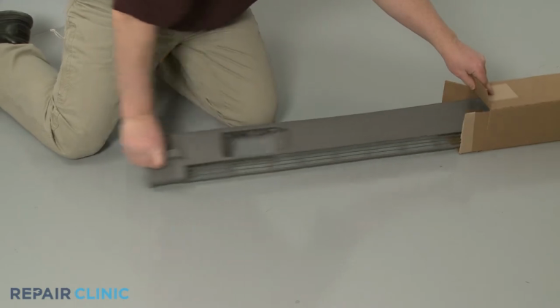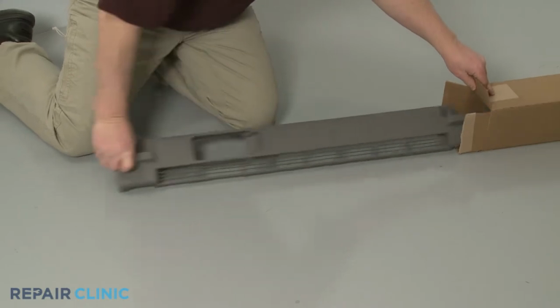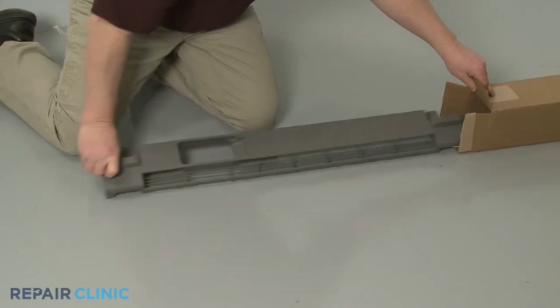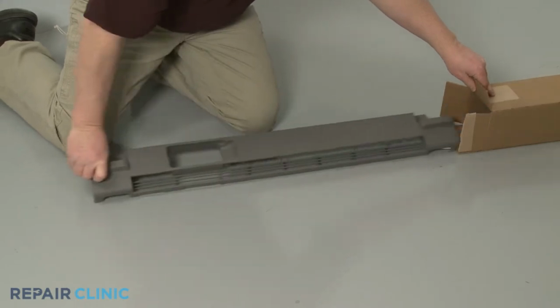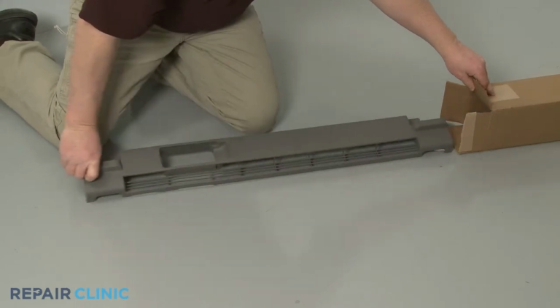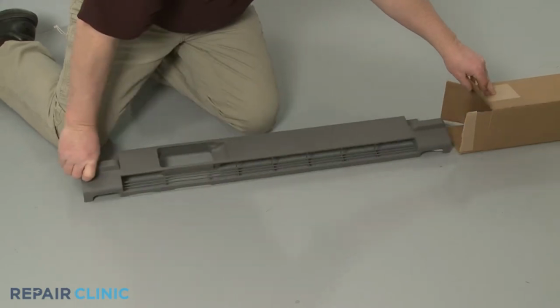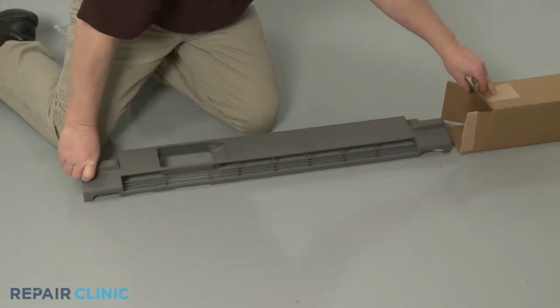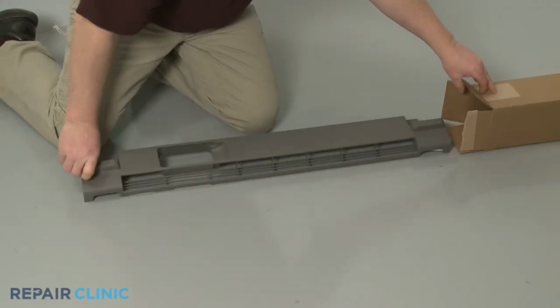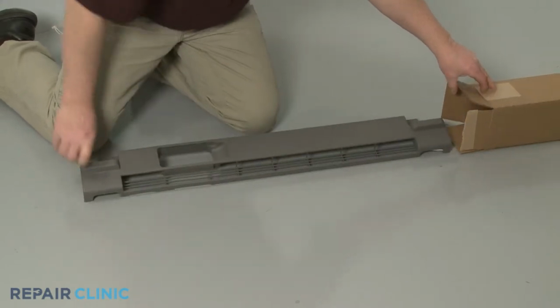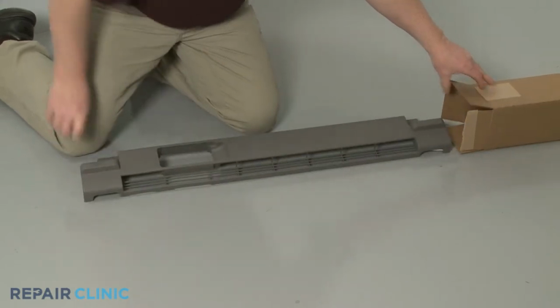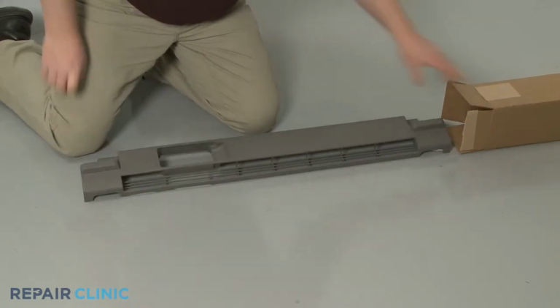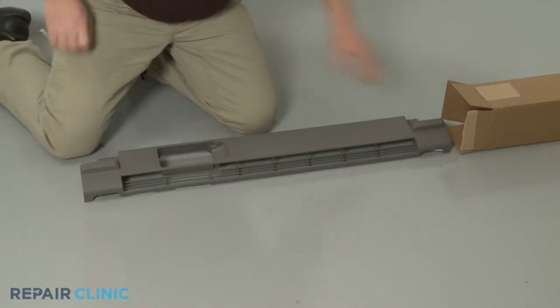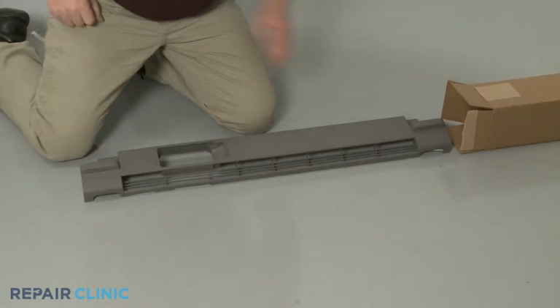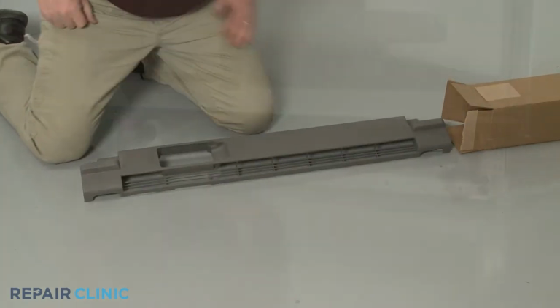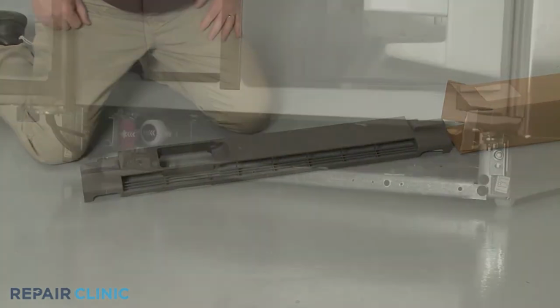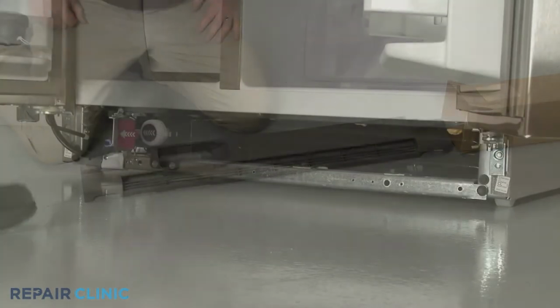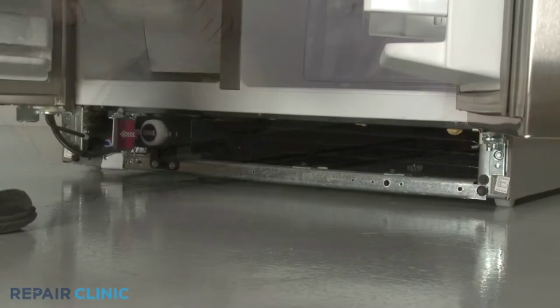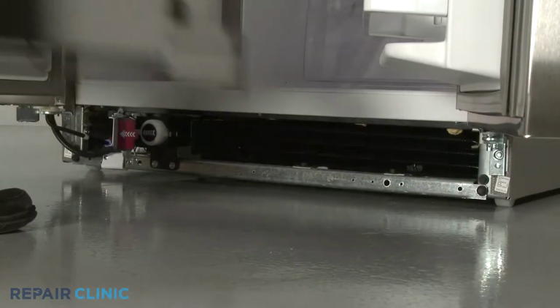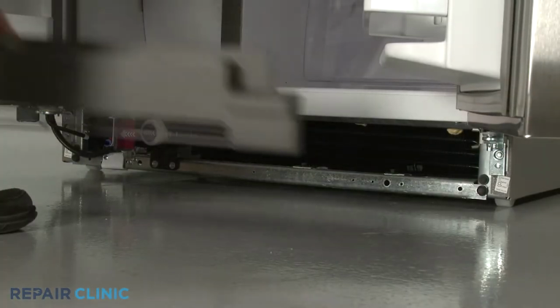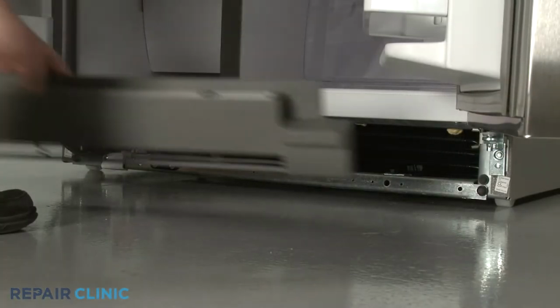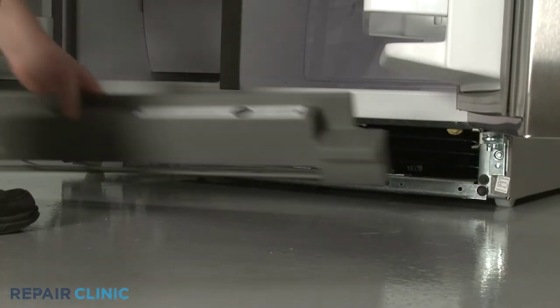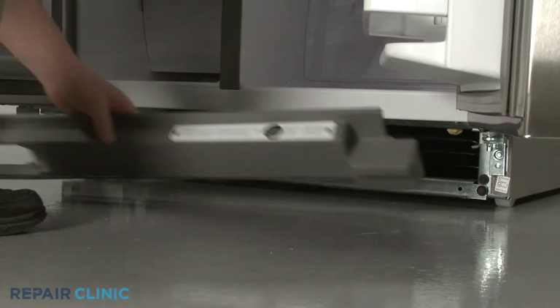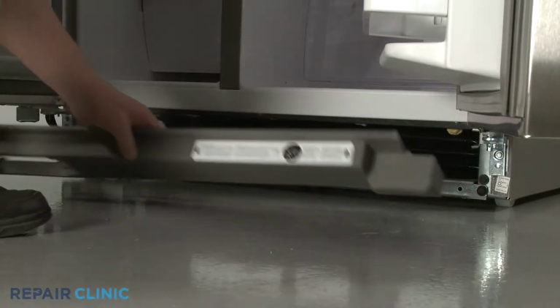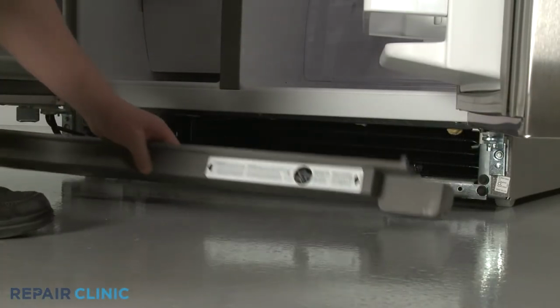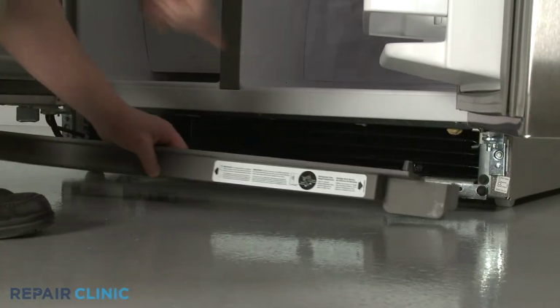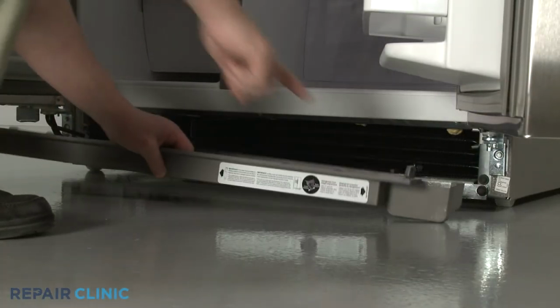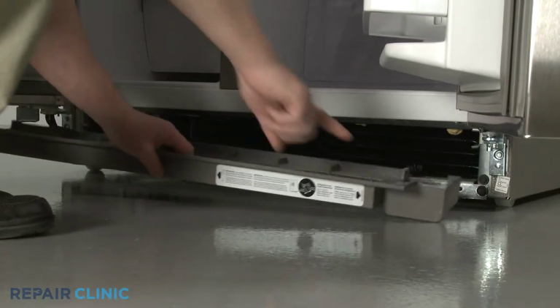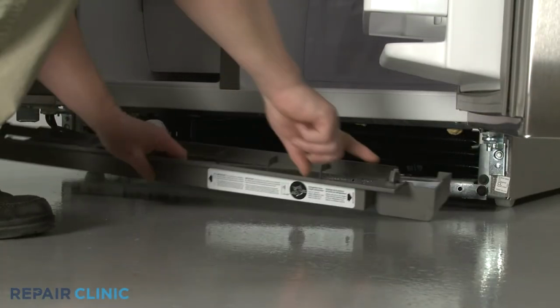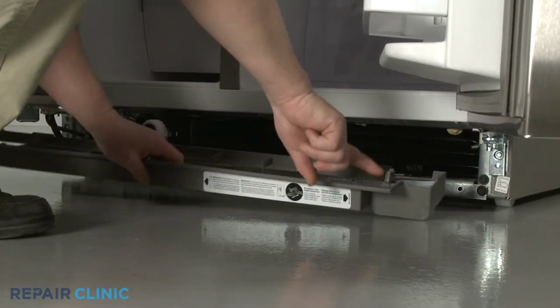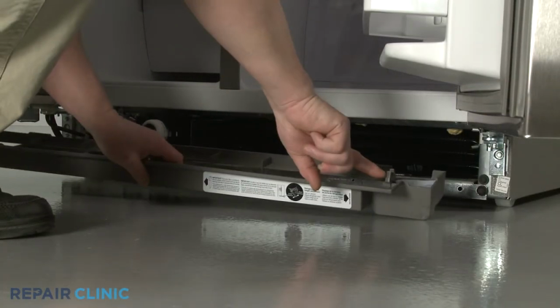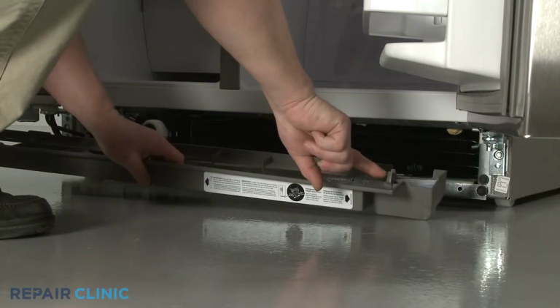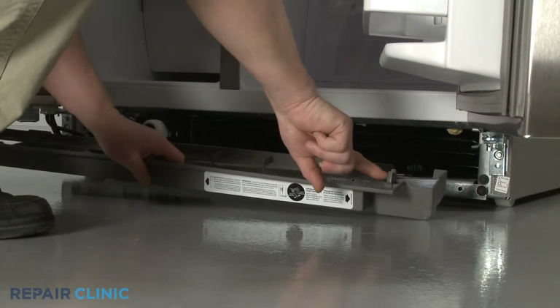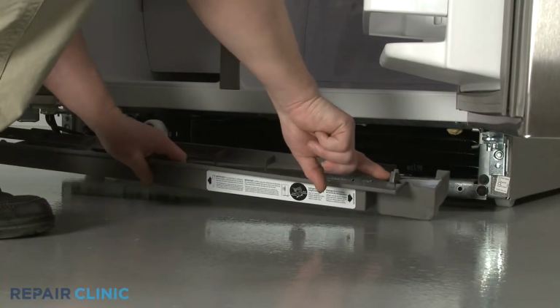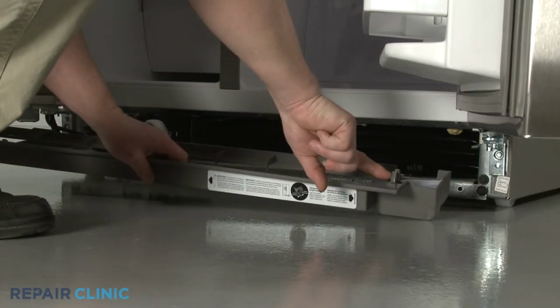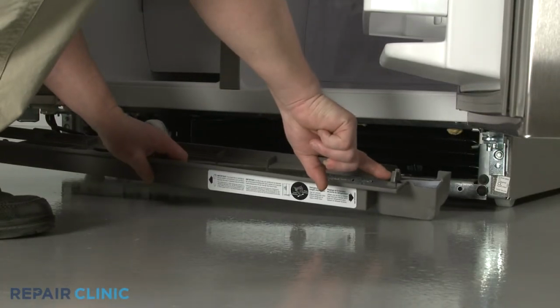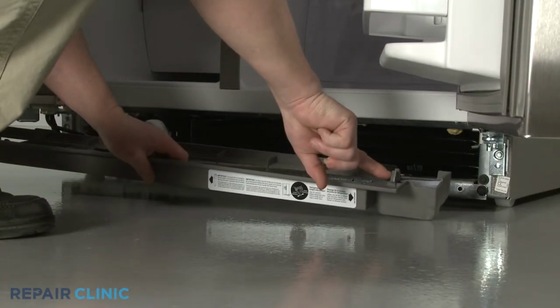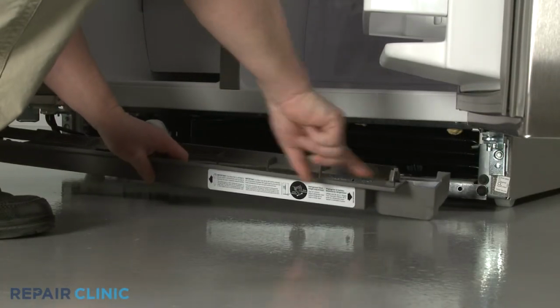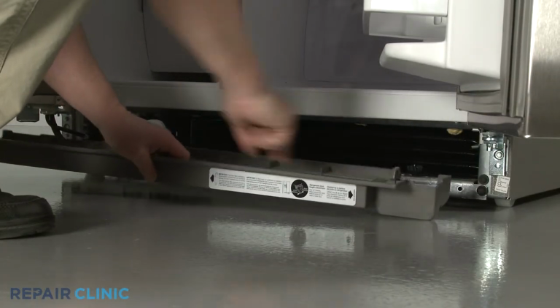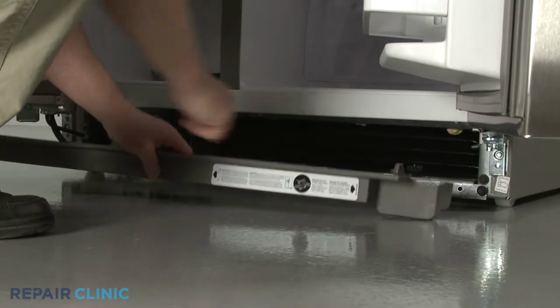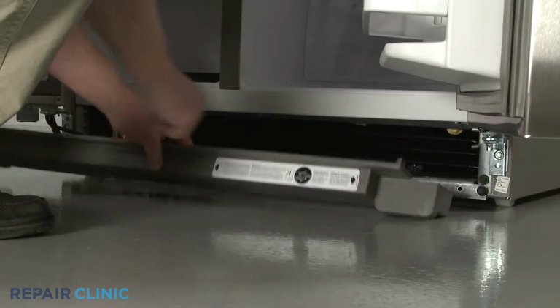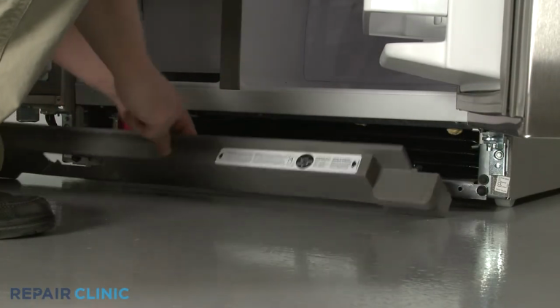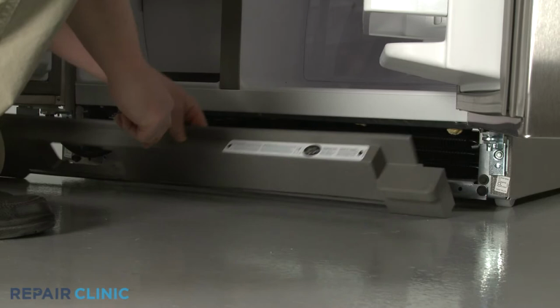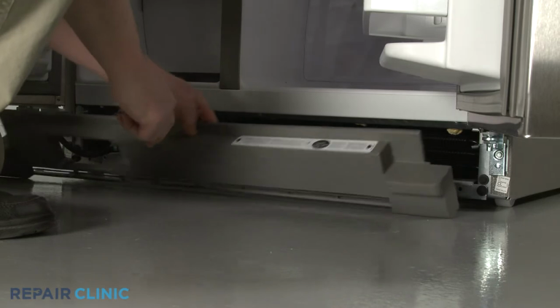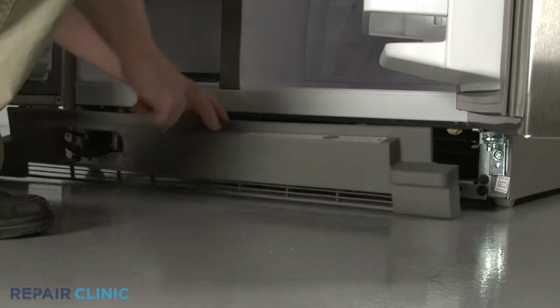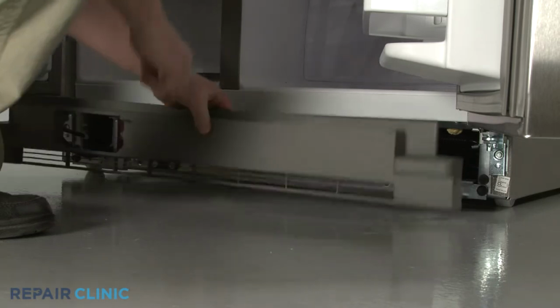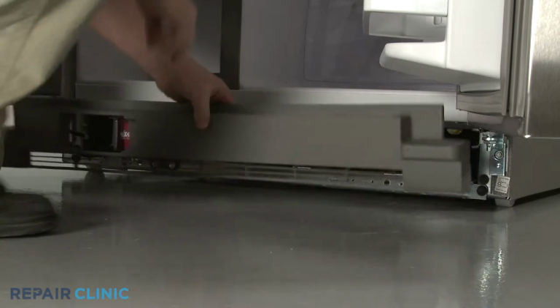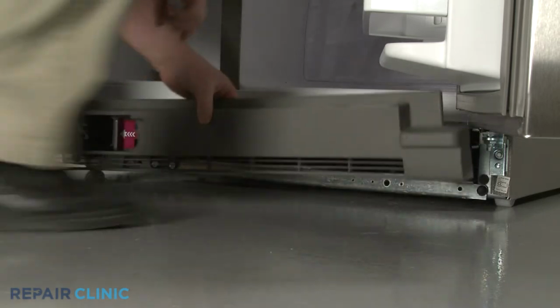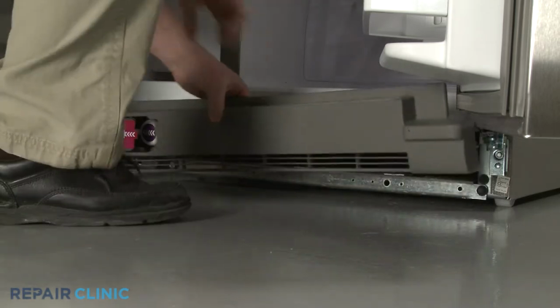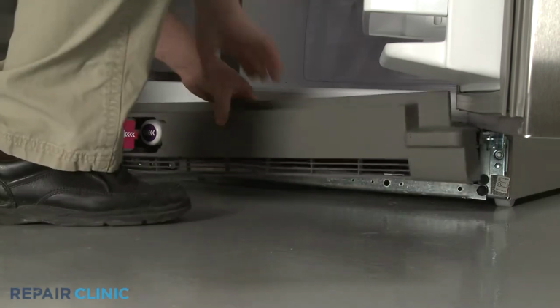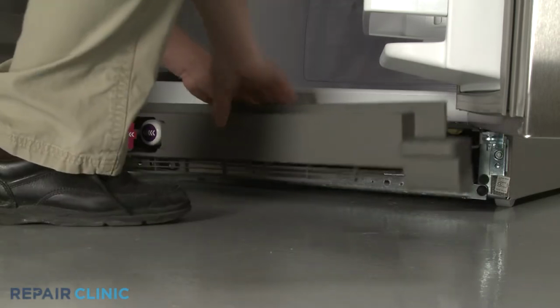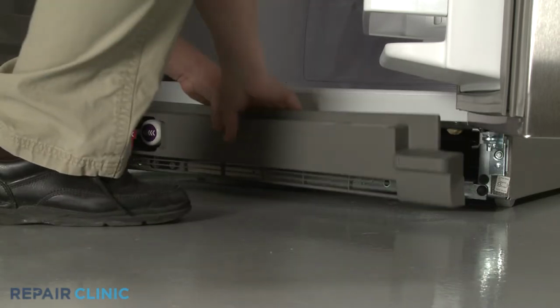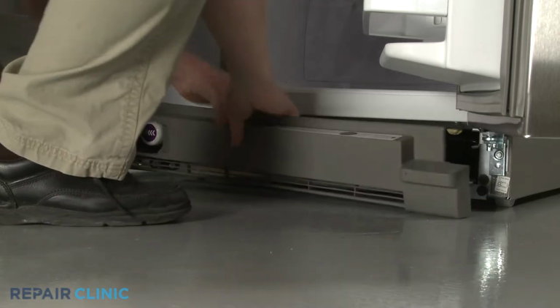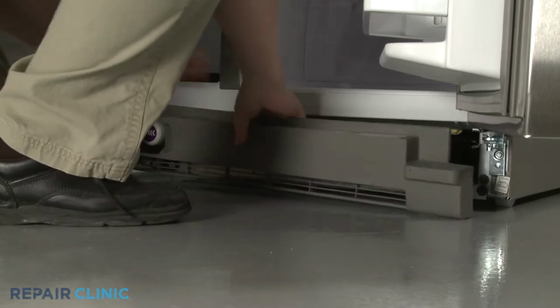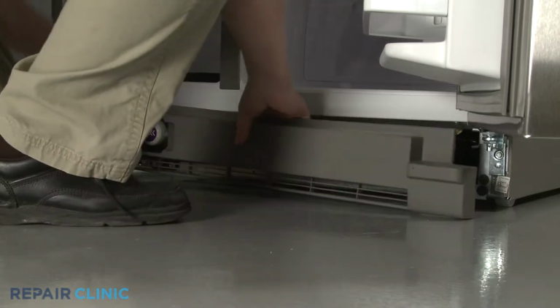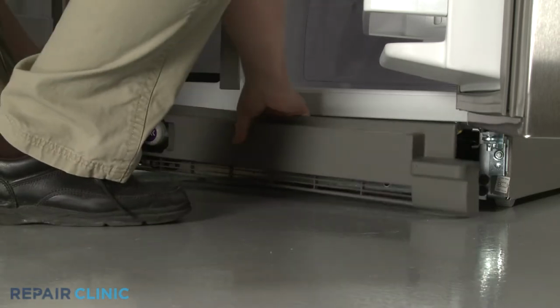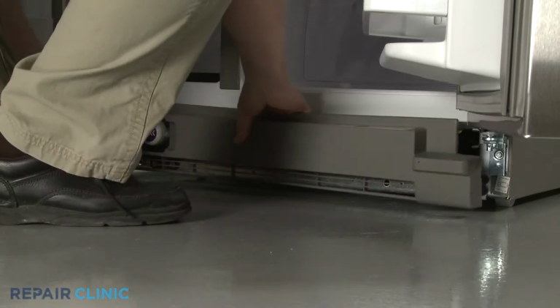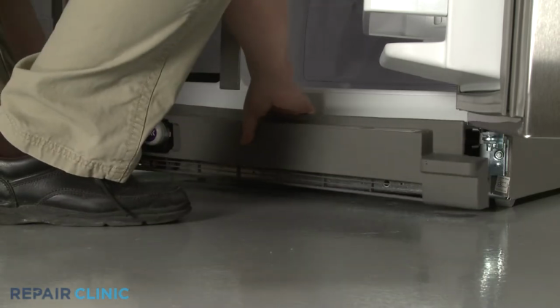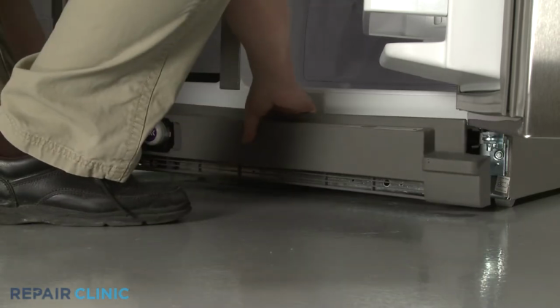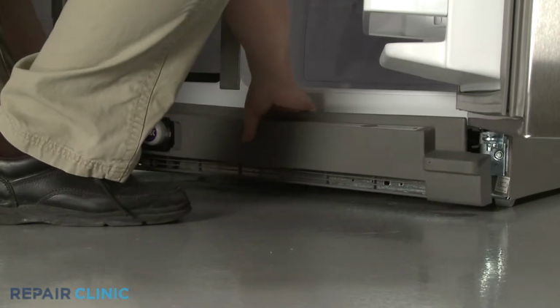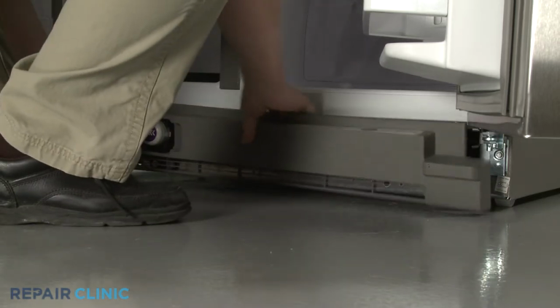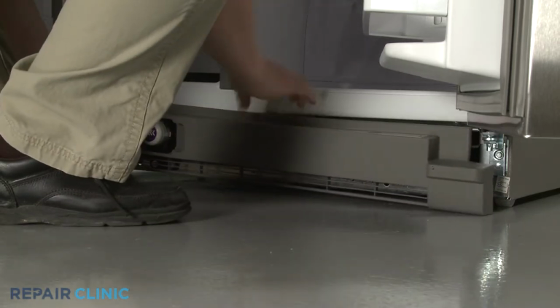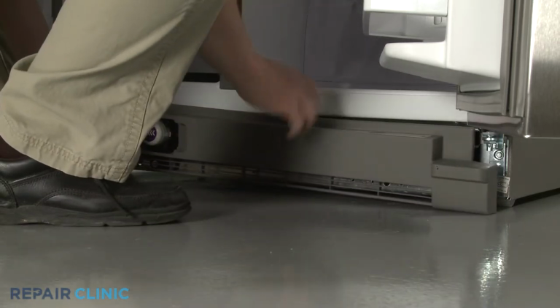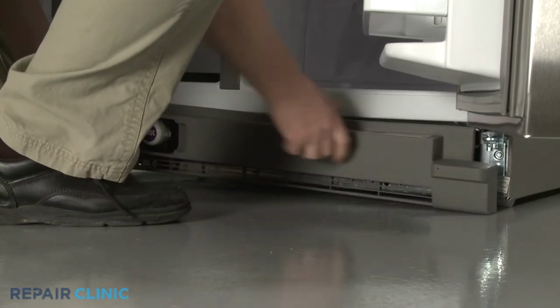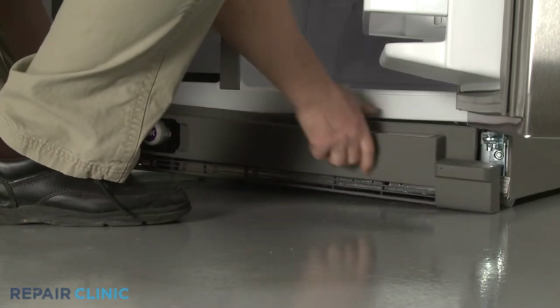Install the new toe kick plate by aligning the clips on the plate with the brackets attached to the refrigerator frame, then snap the plate into place.